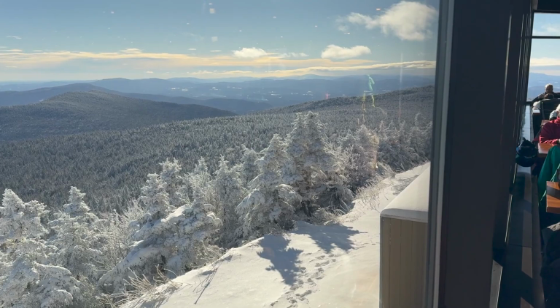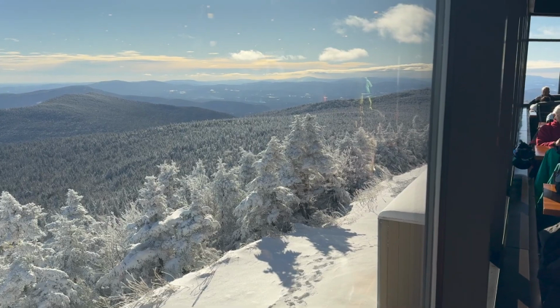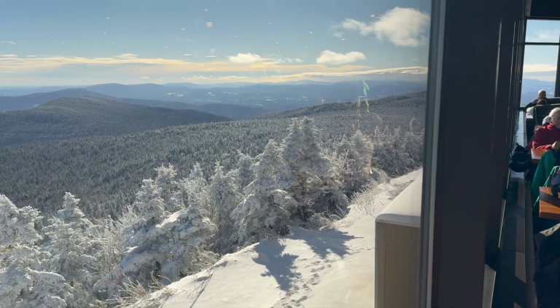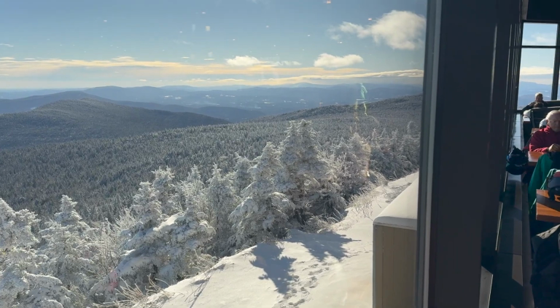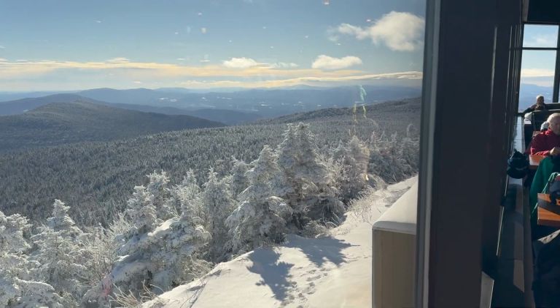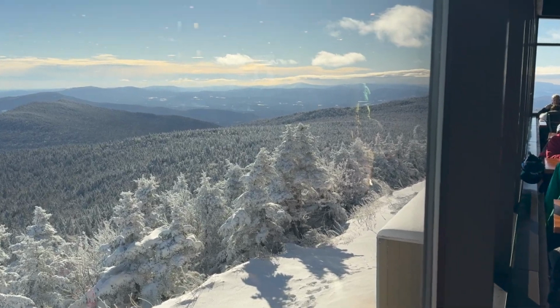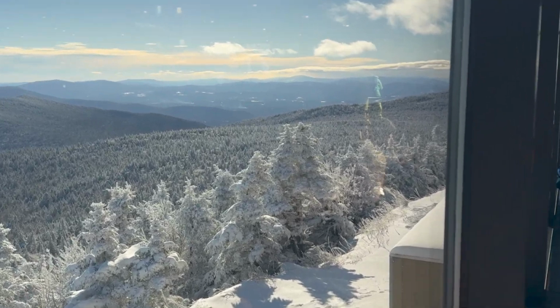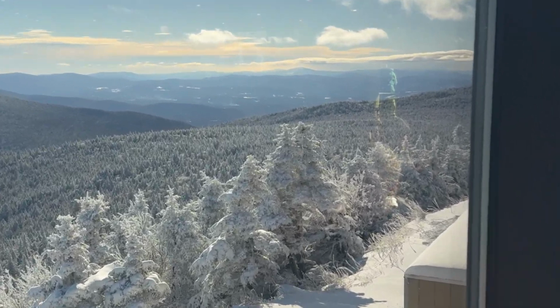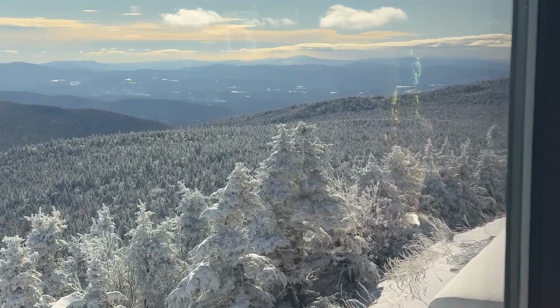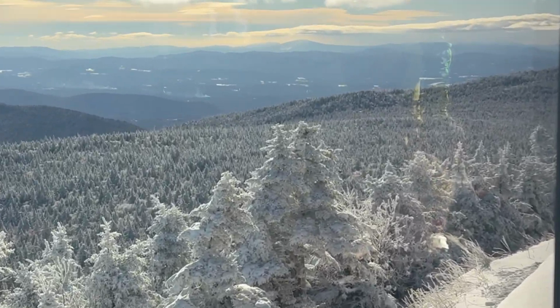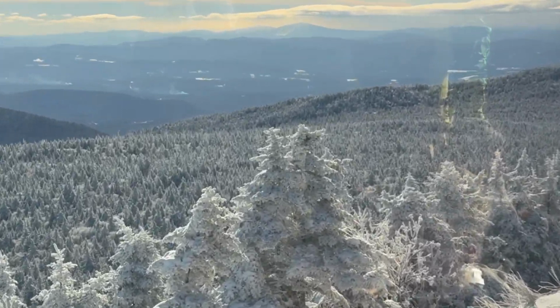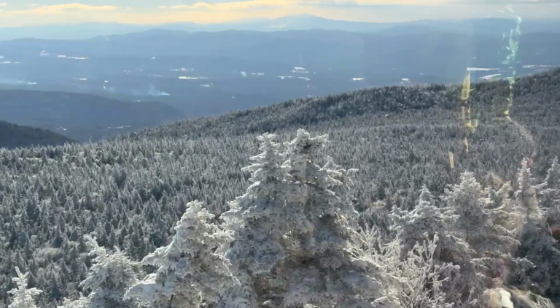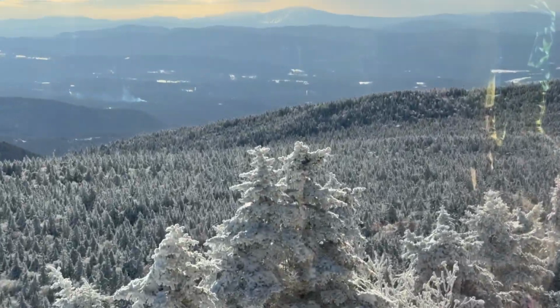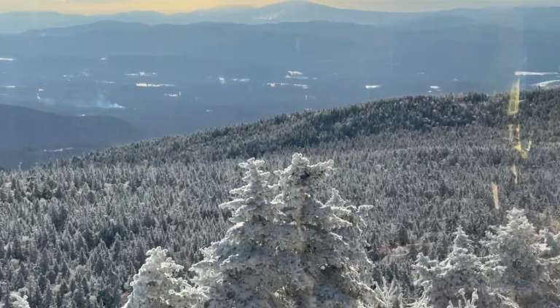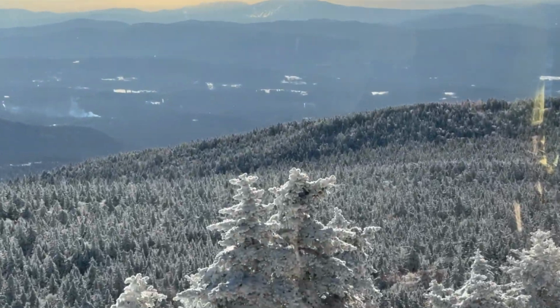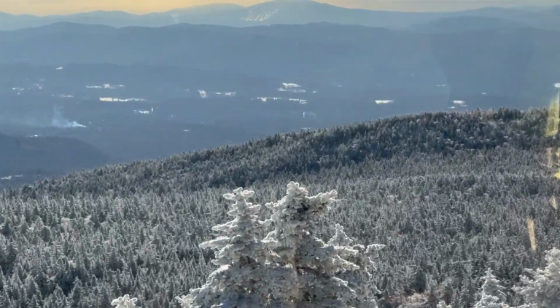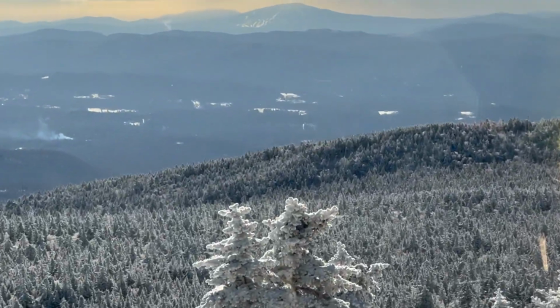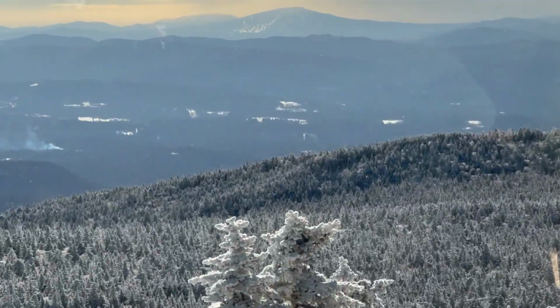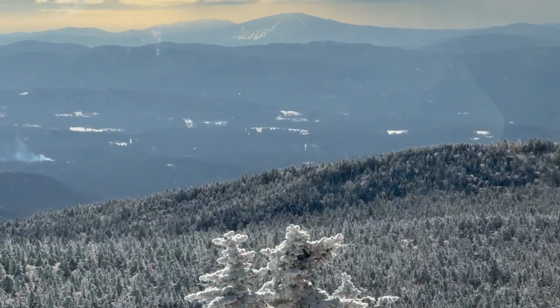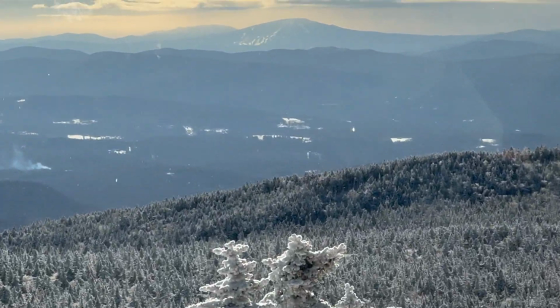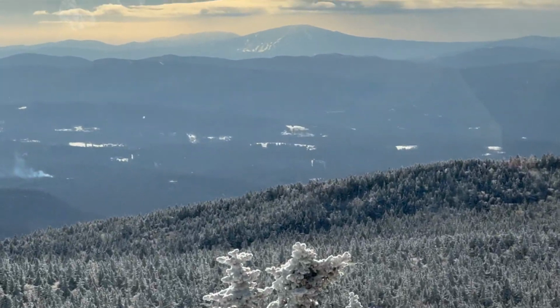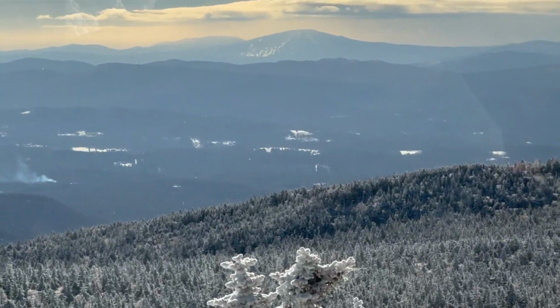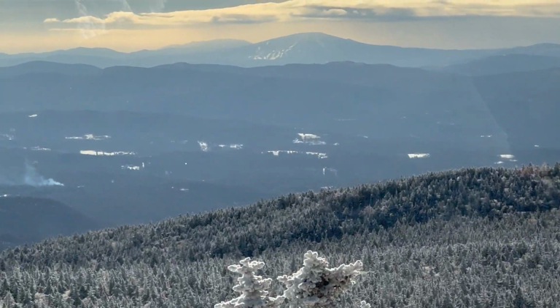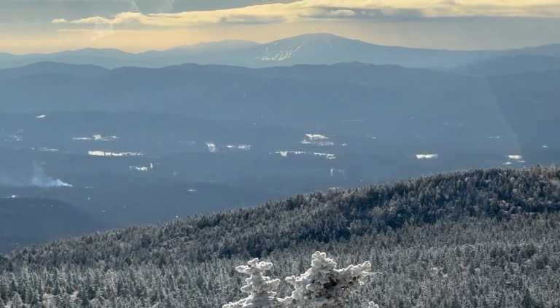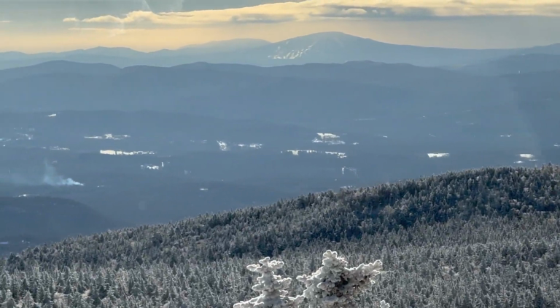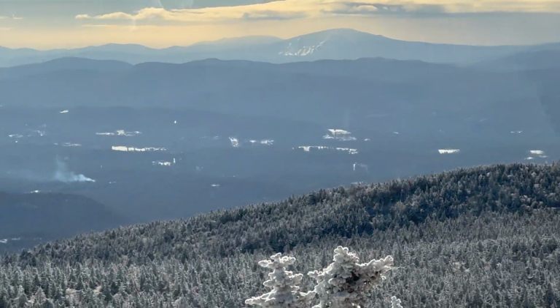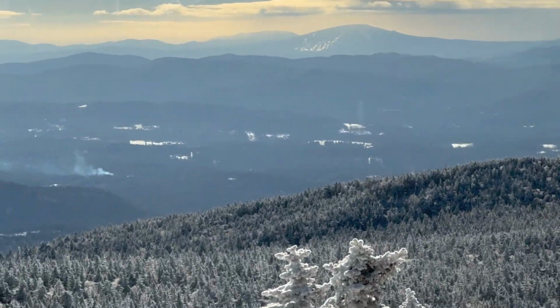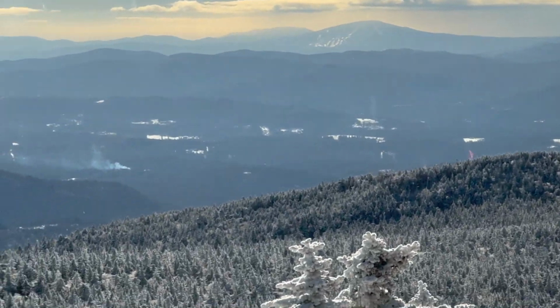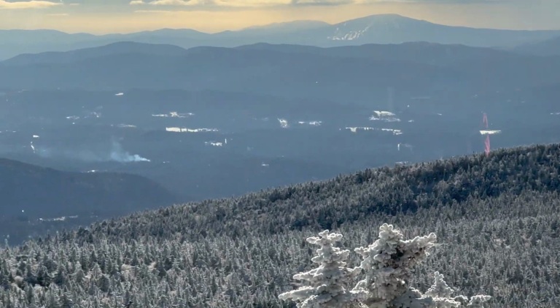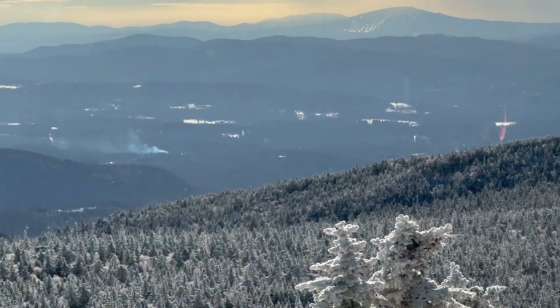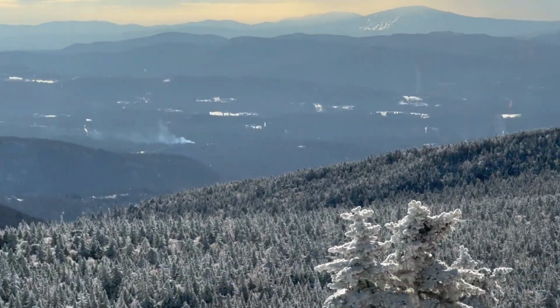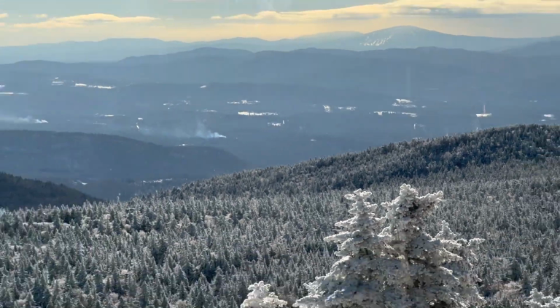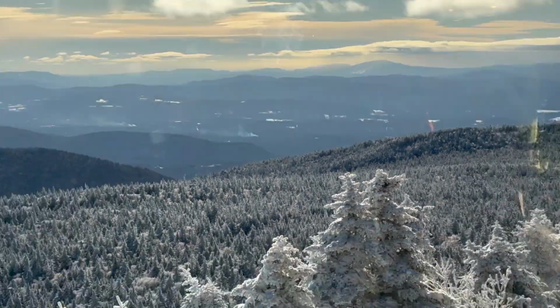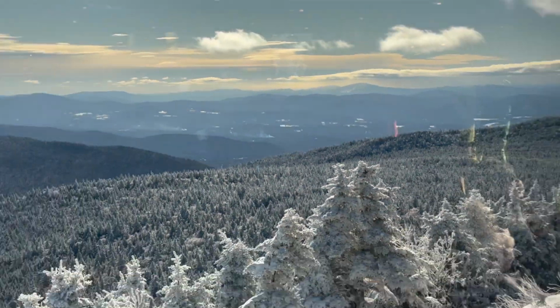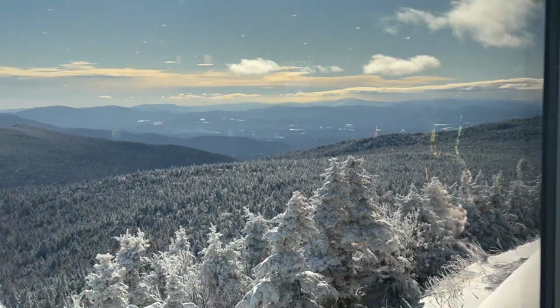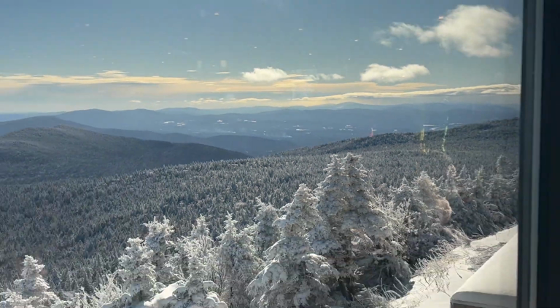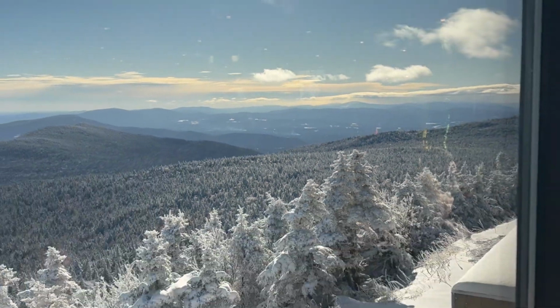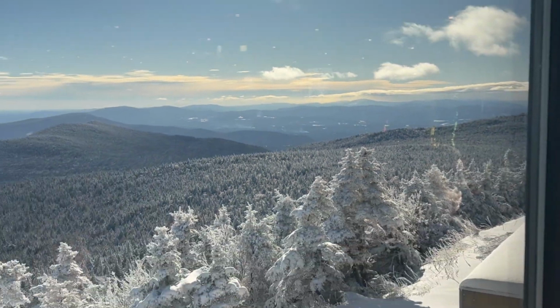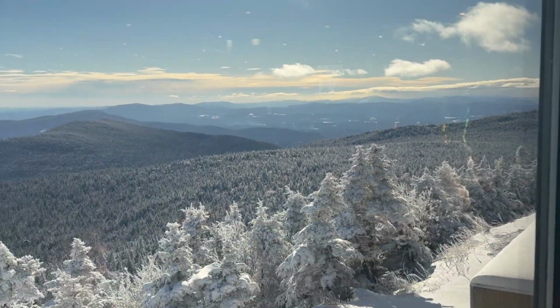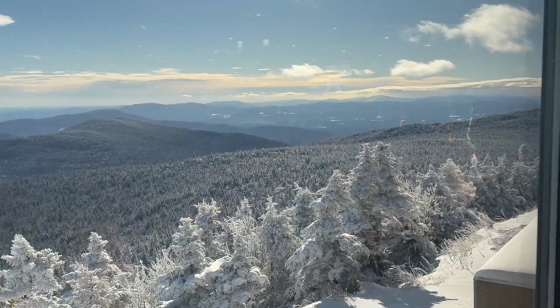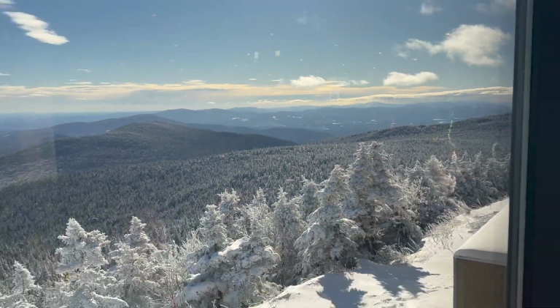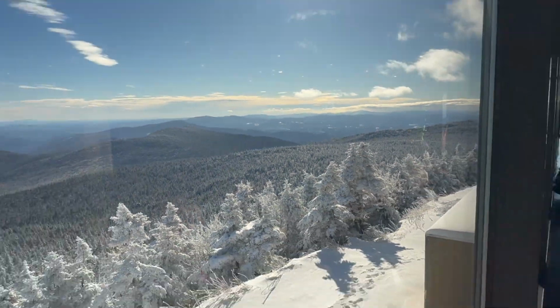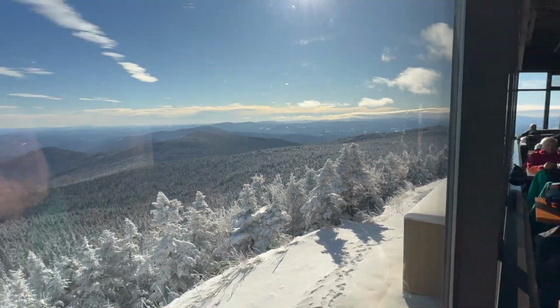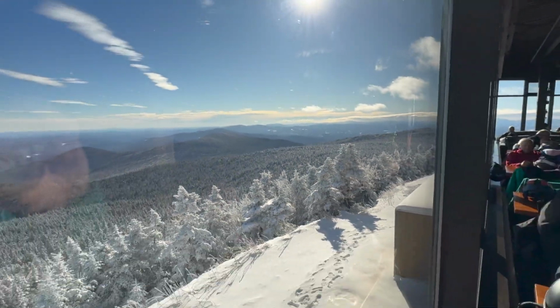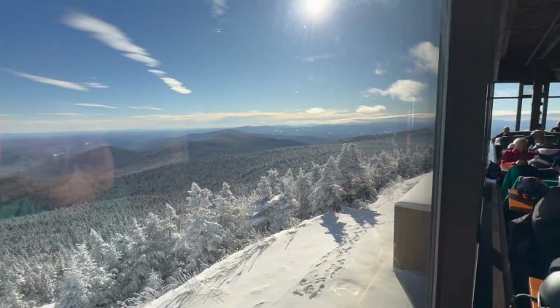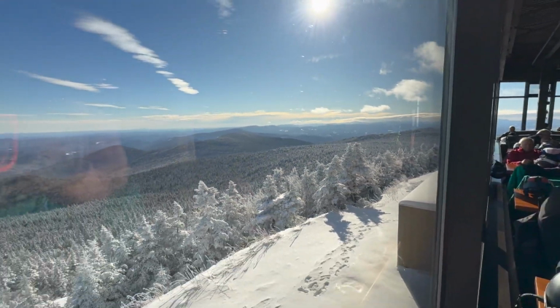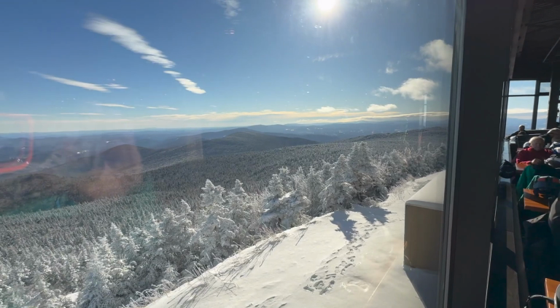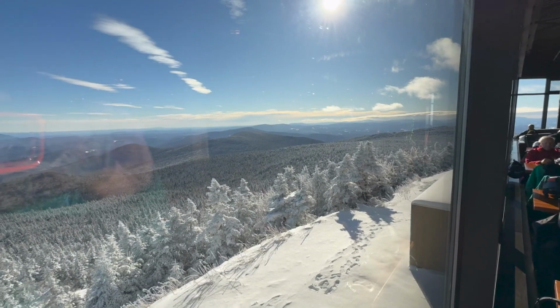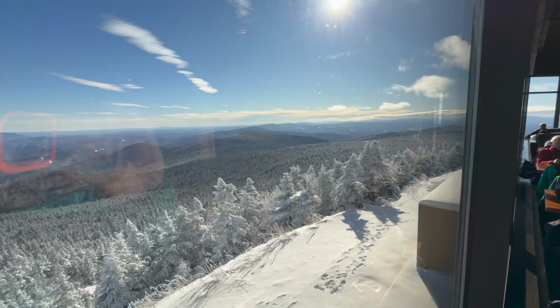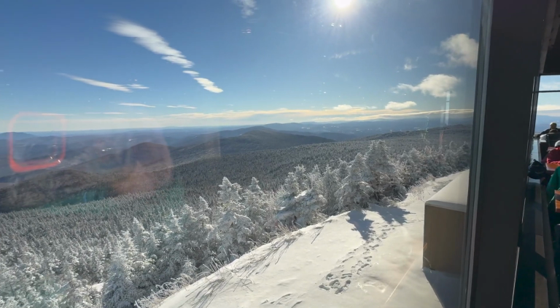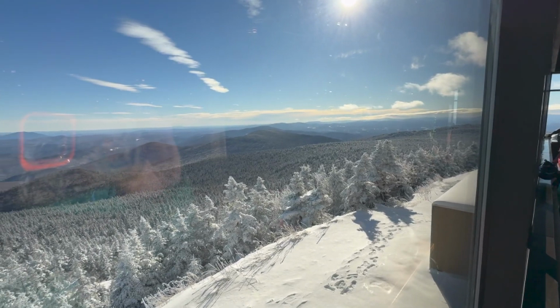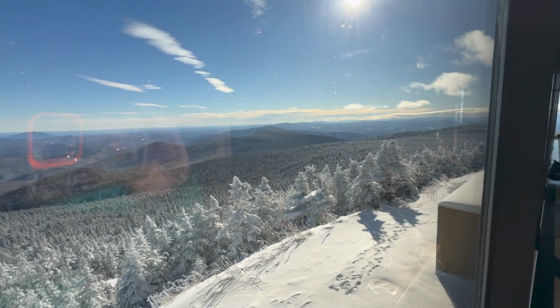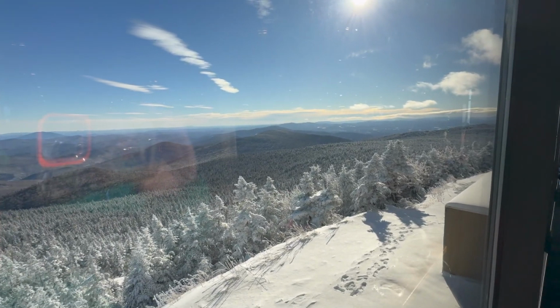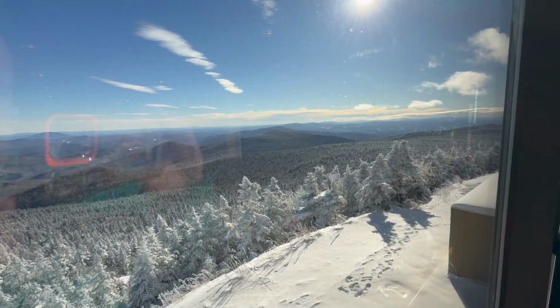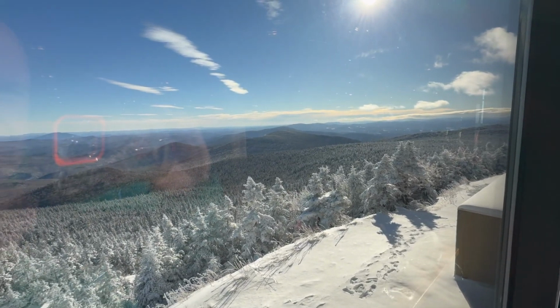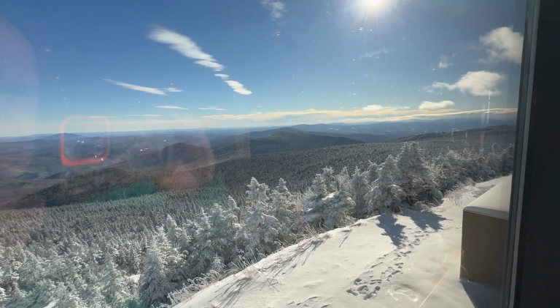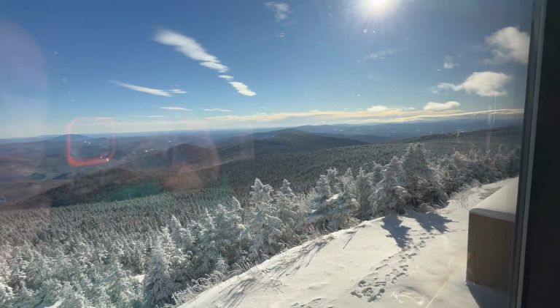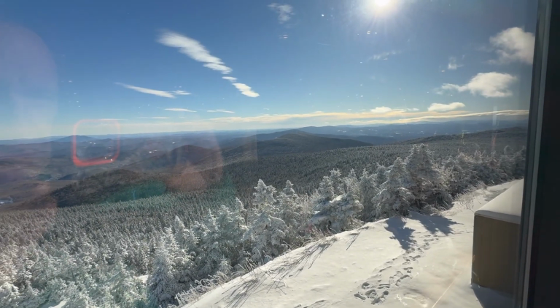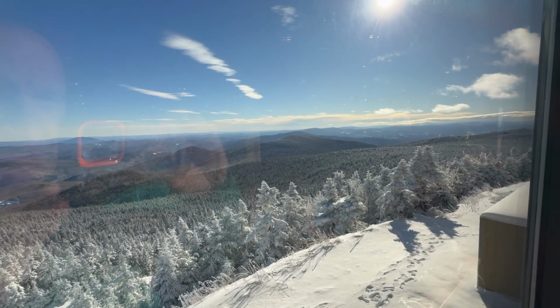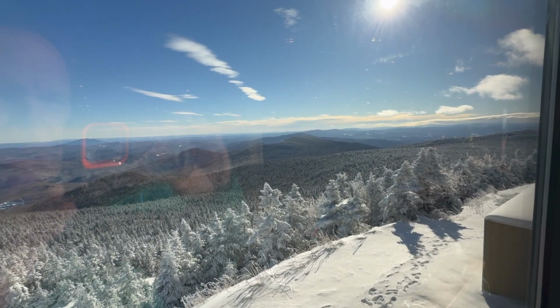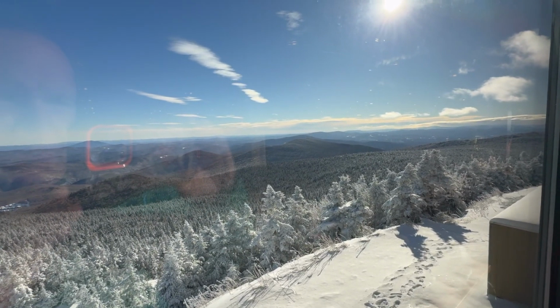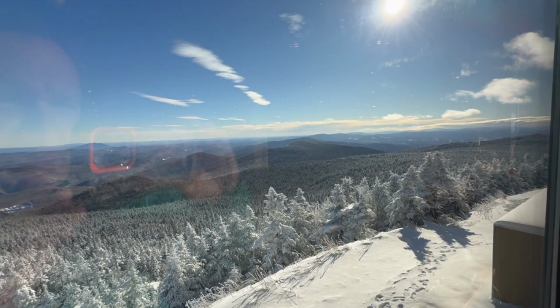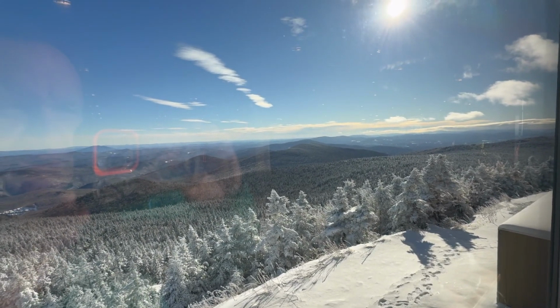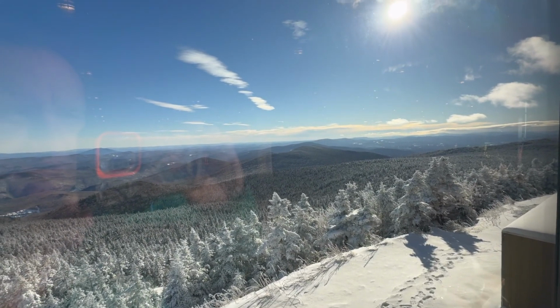There's a ski area but I'm not sure which one that is way over there. Really fun, beautiful Thursday afternoon.